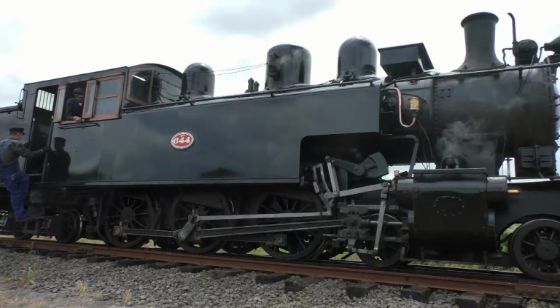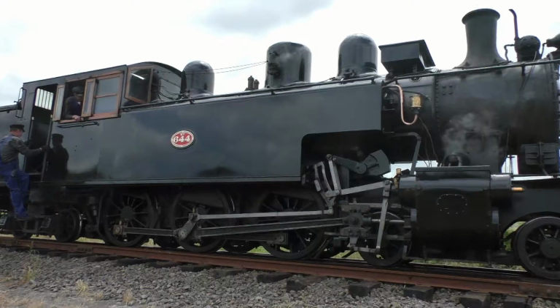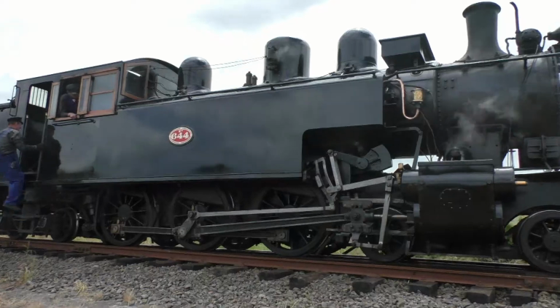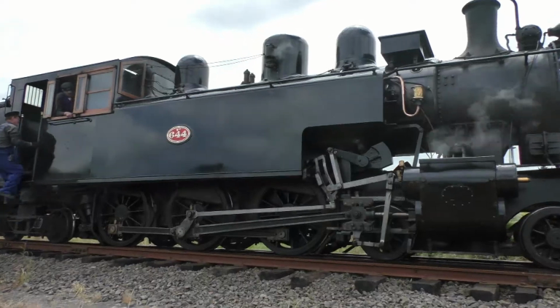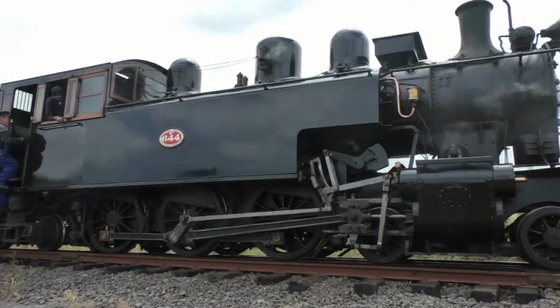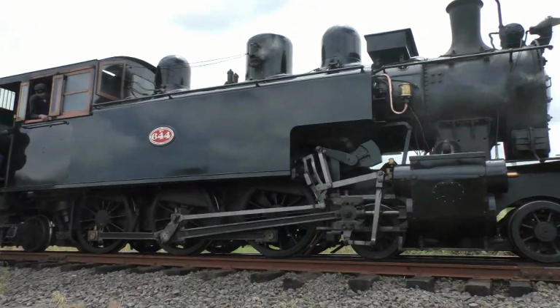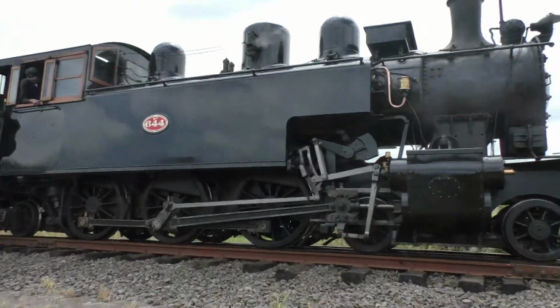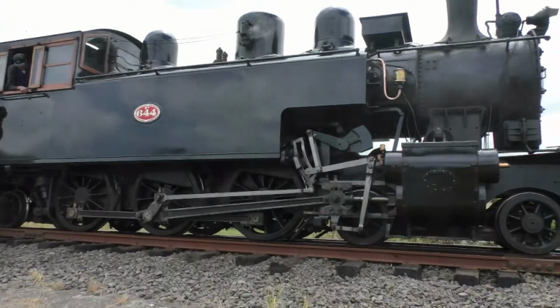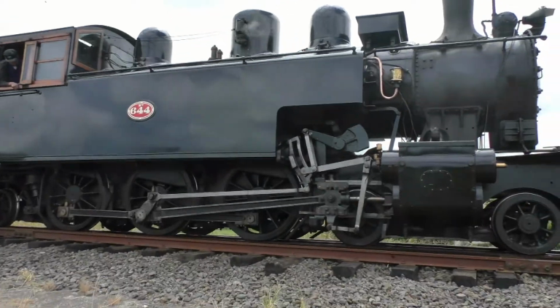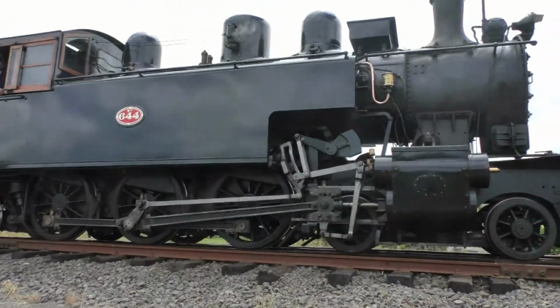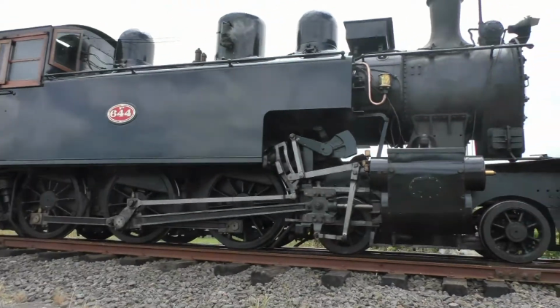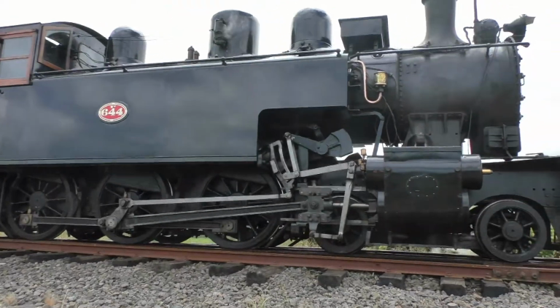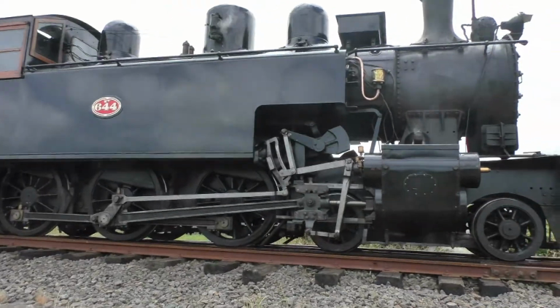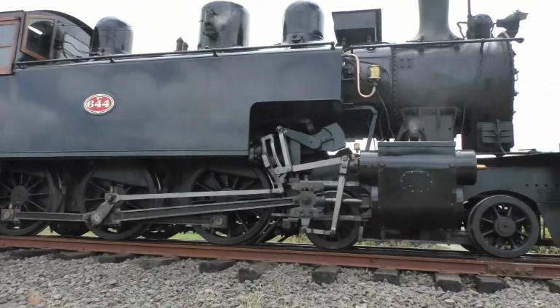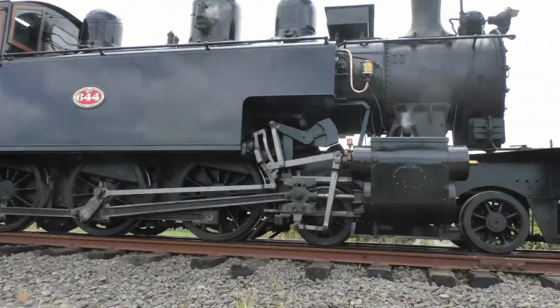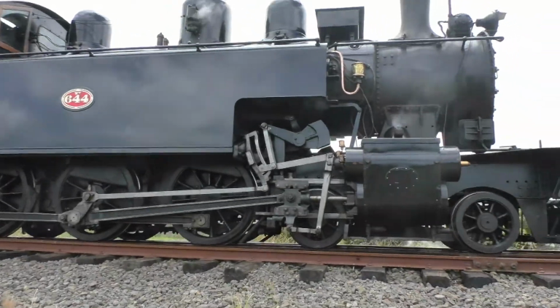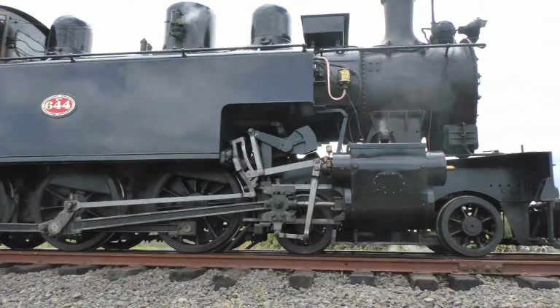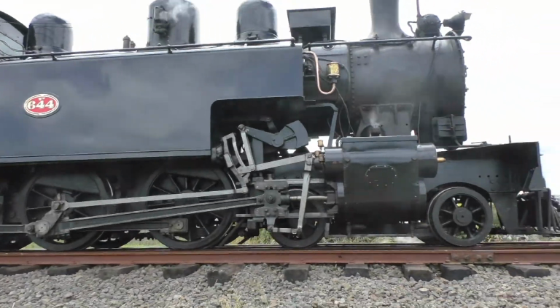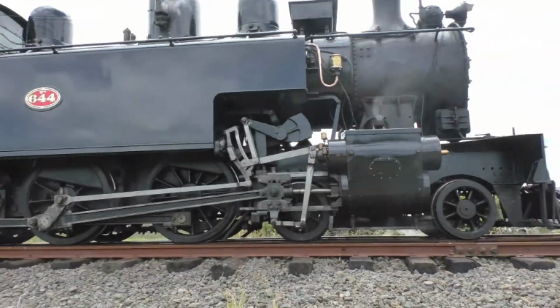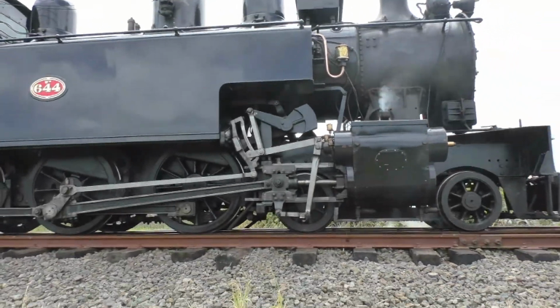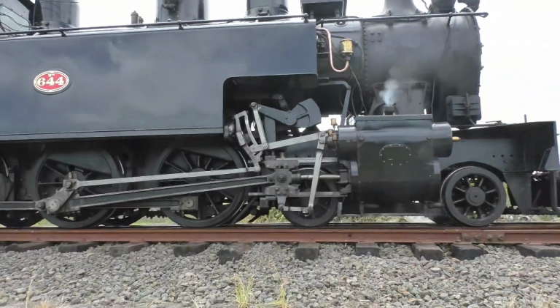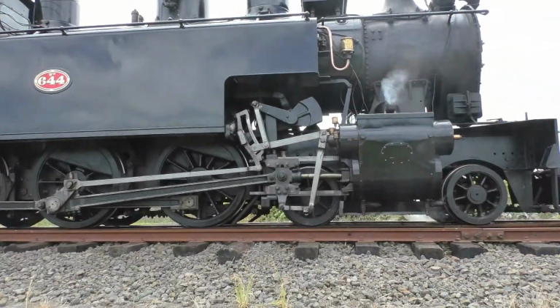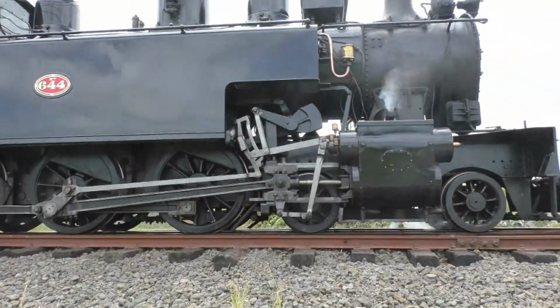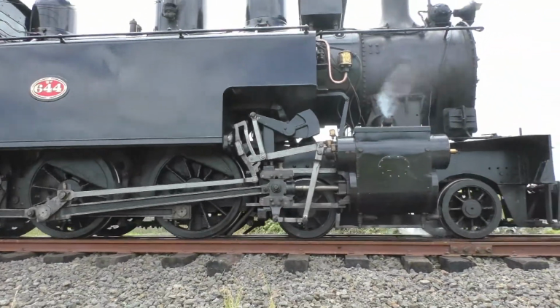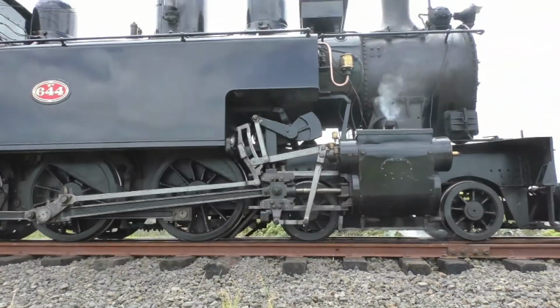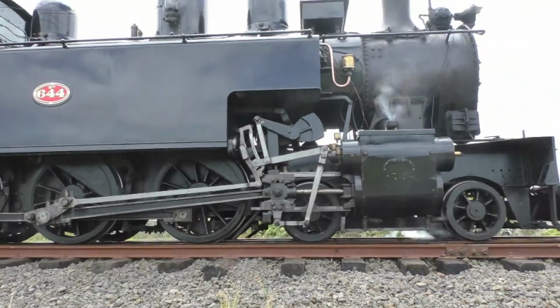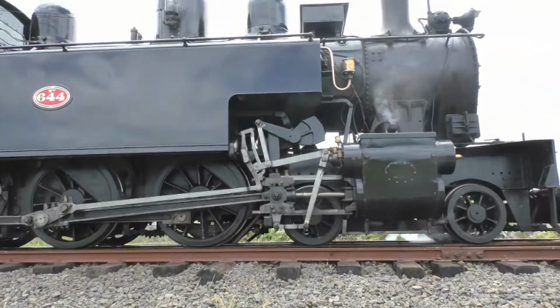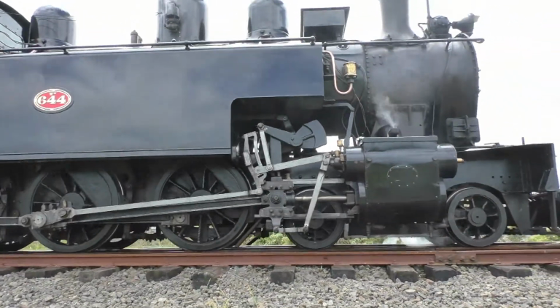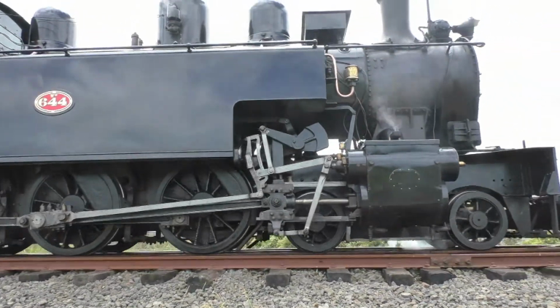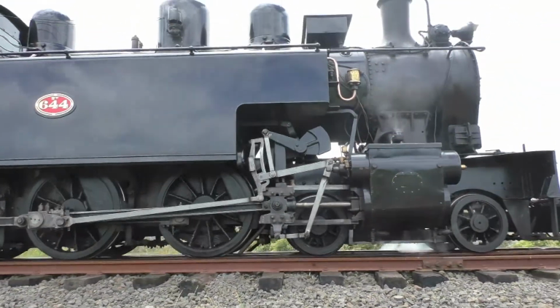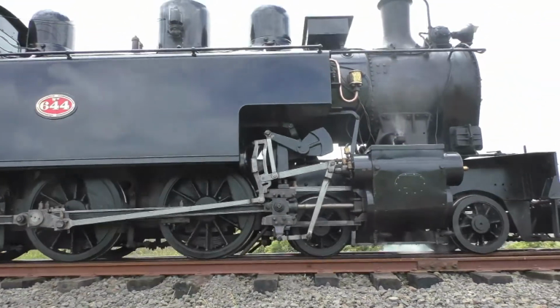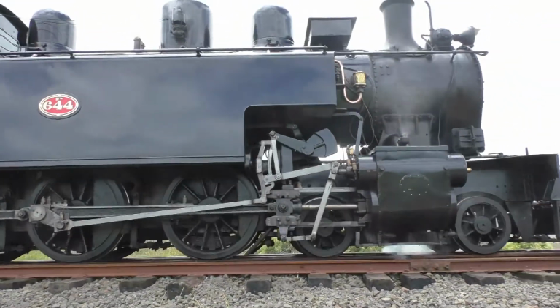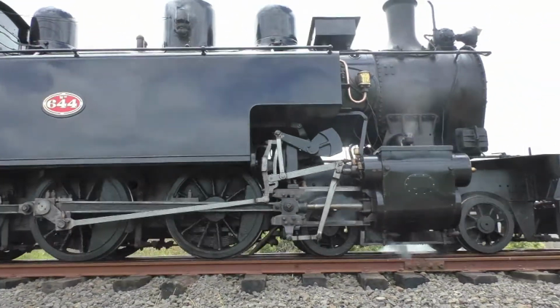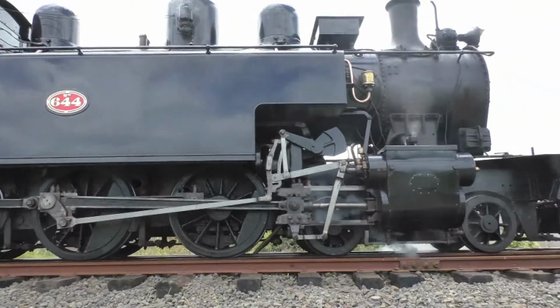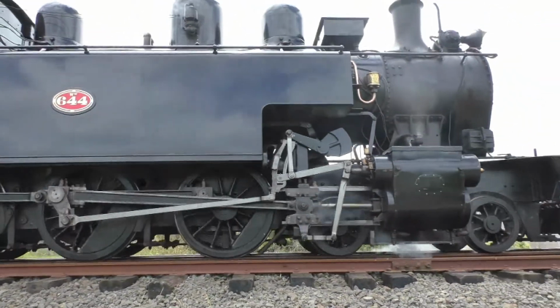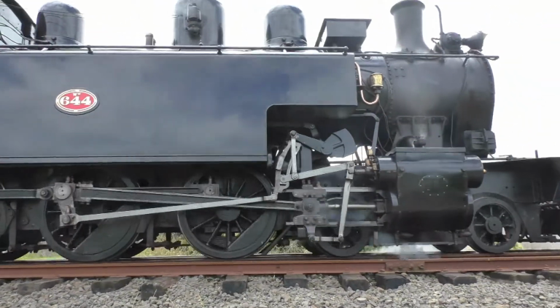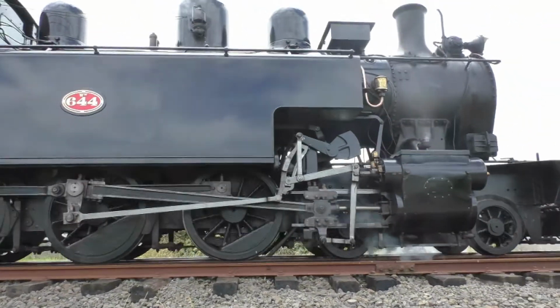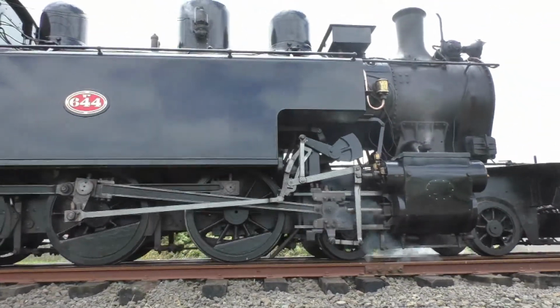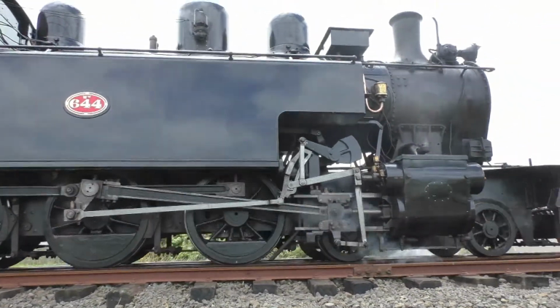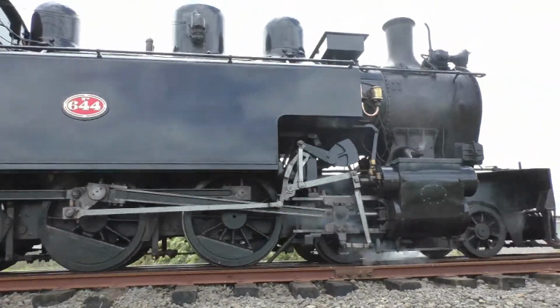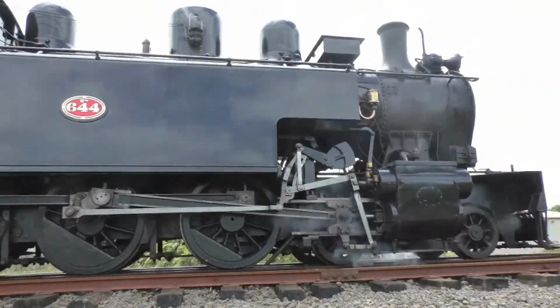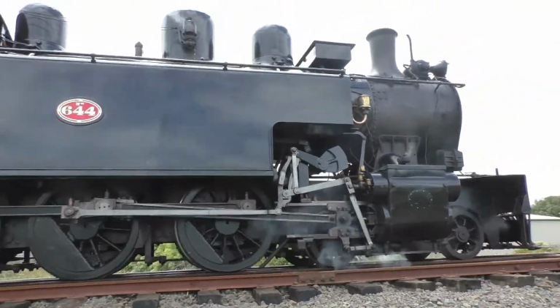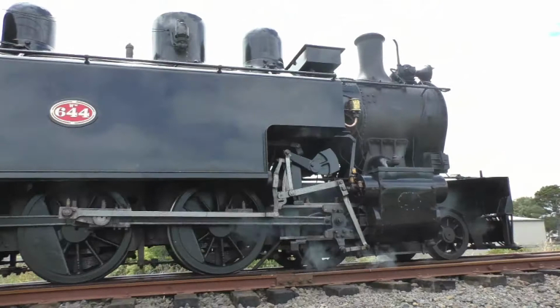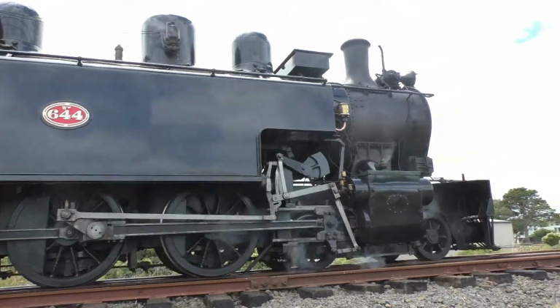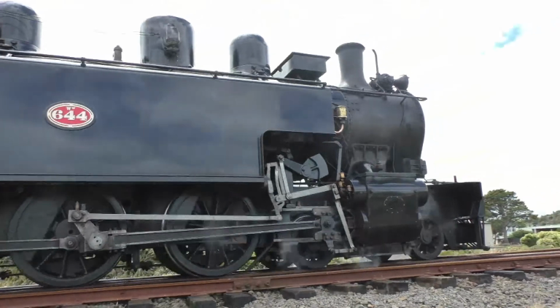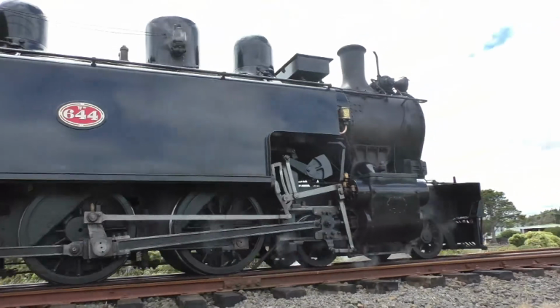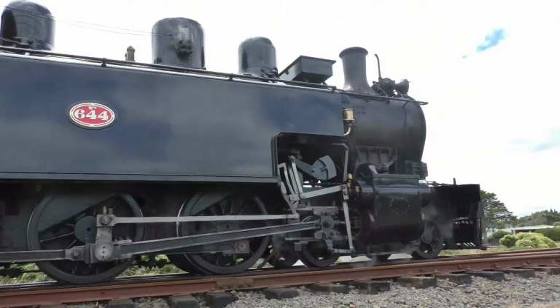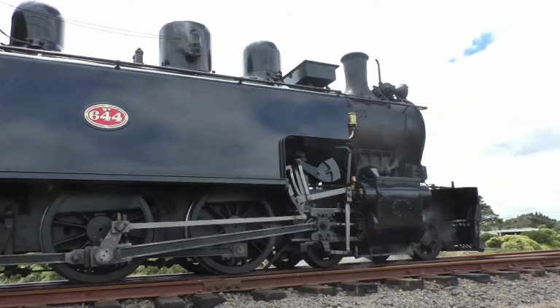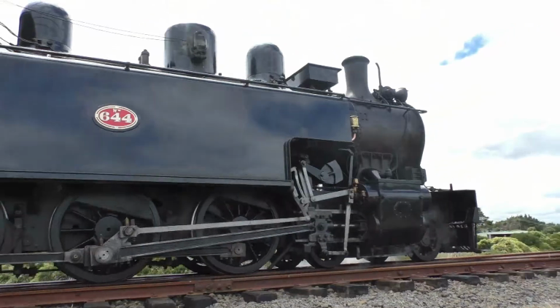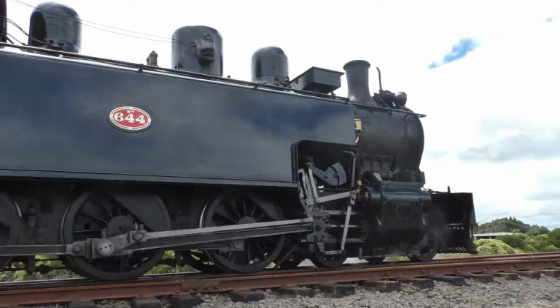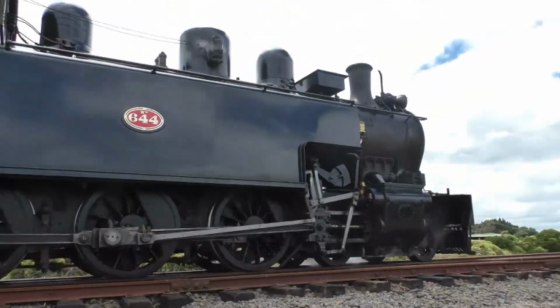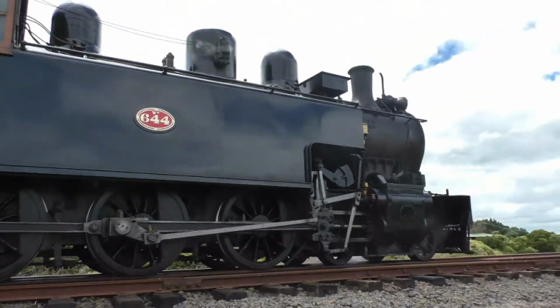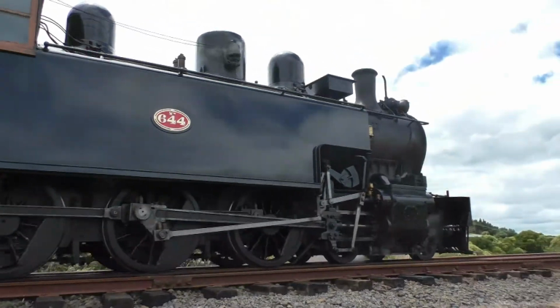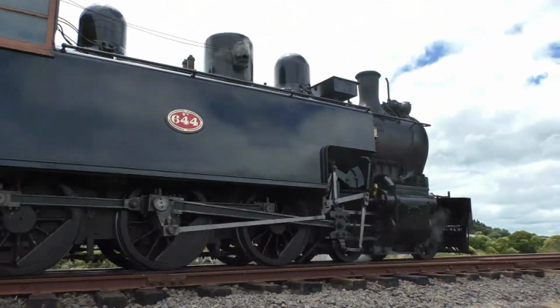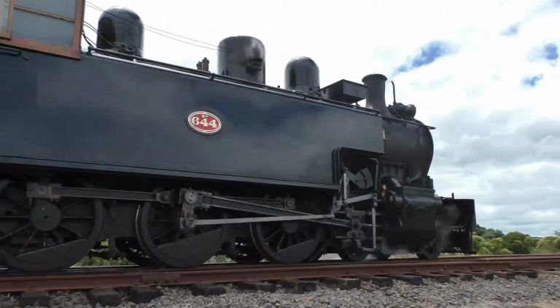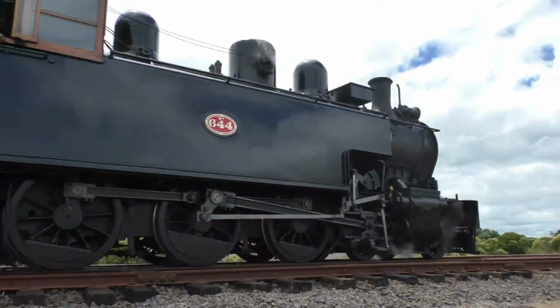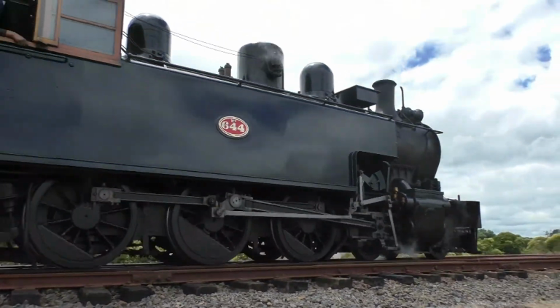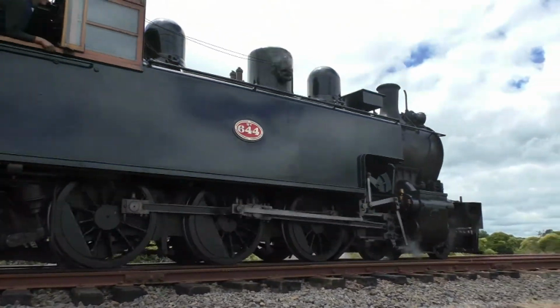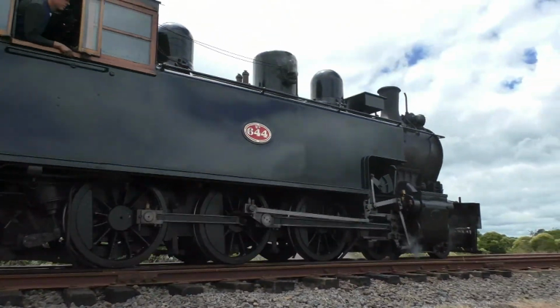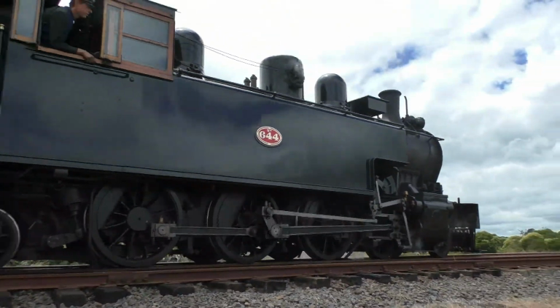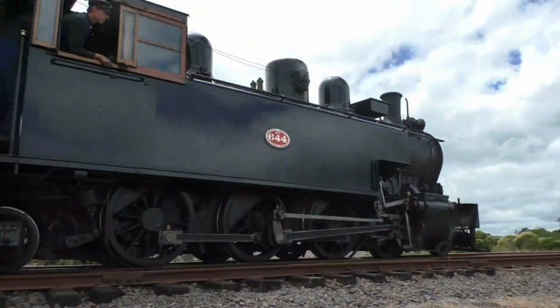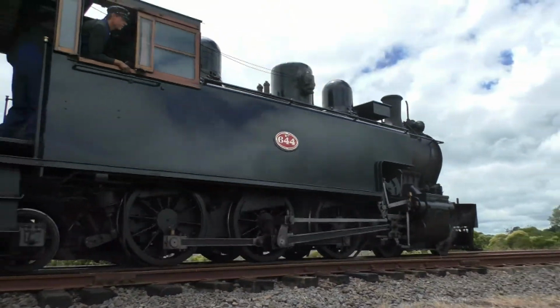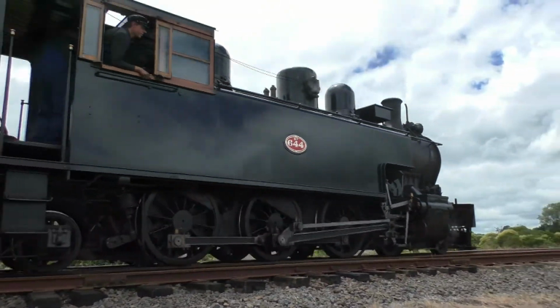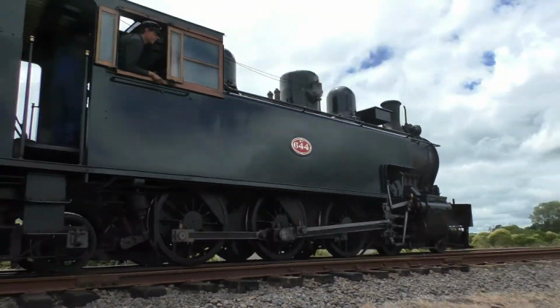Kia ora, hello and welcome back. A short video for a short month — a couple of purchases and some scenic updates.